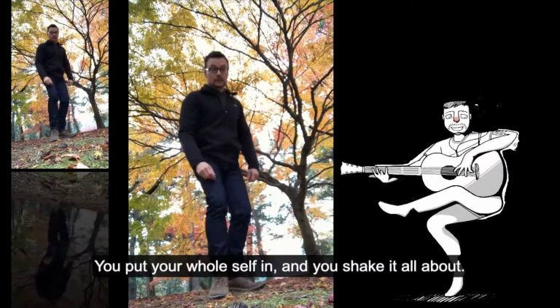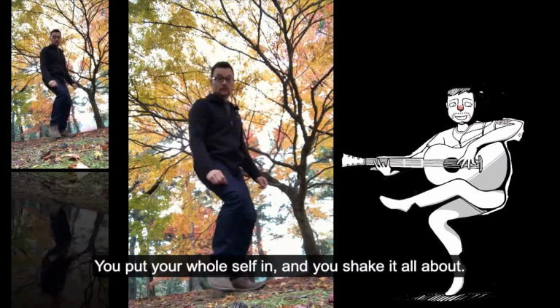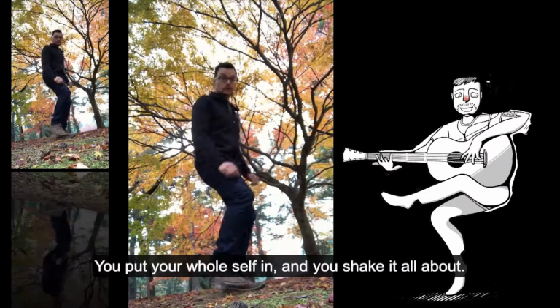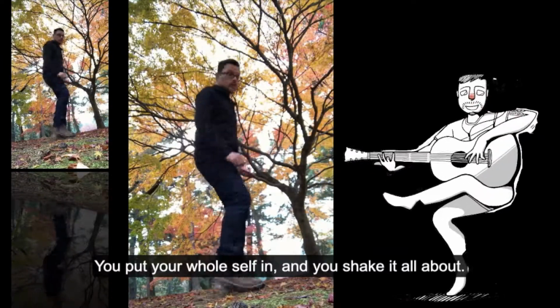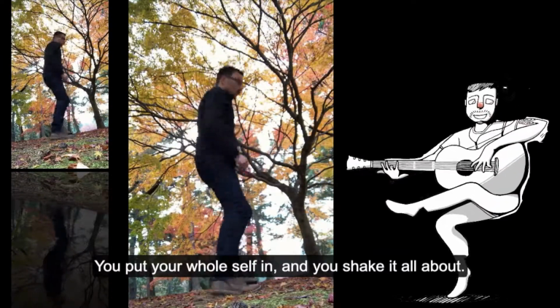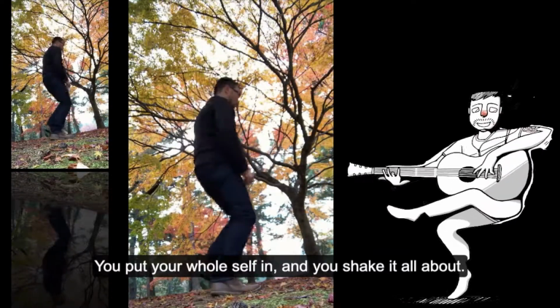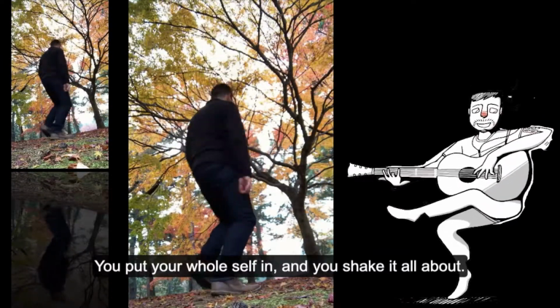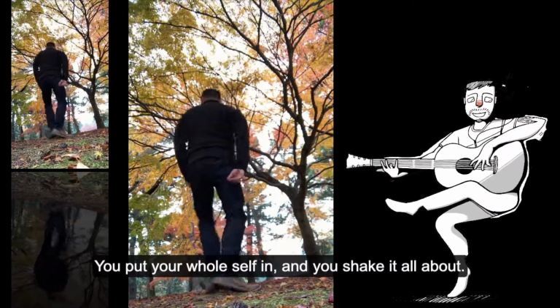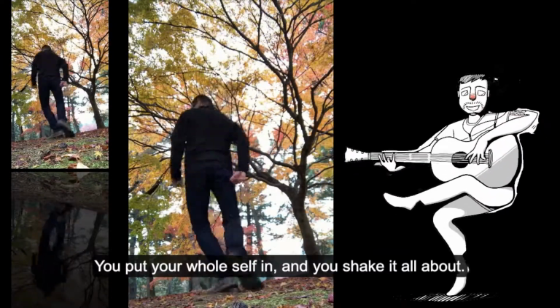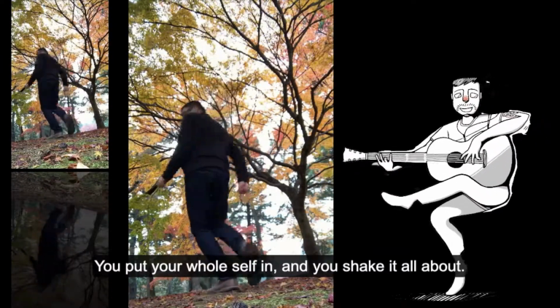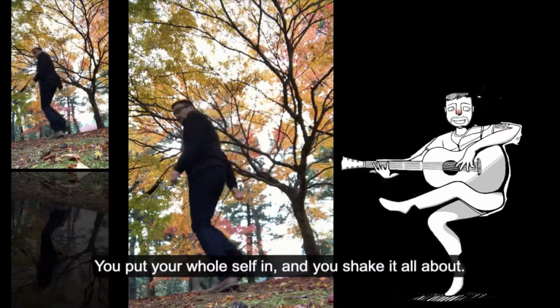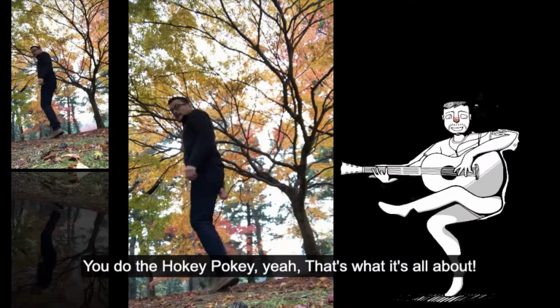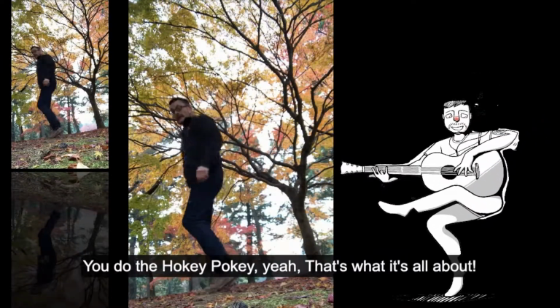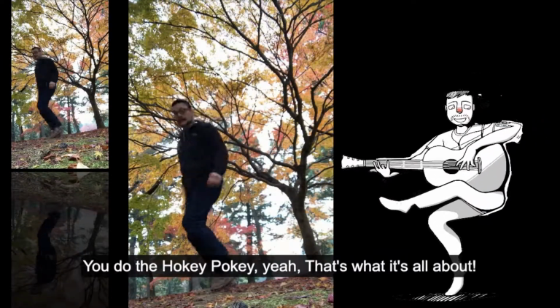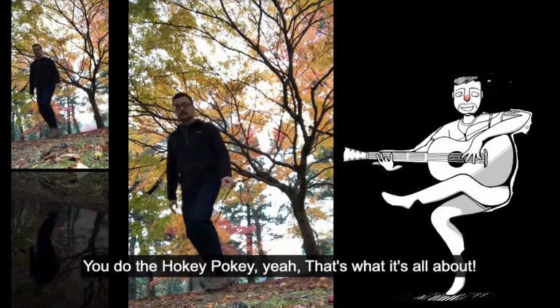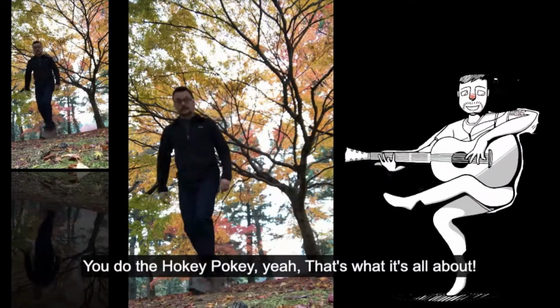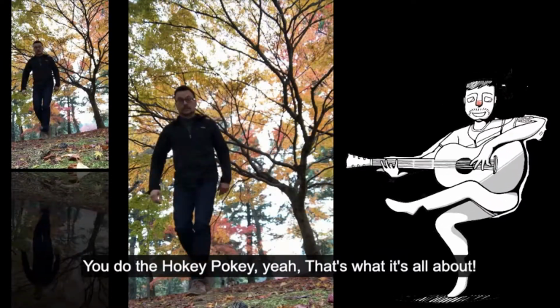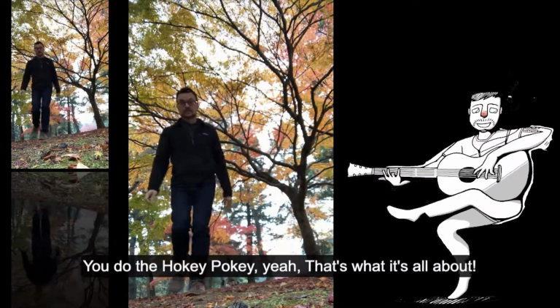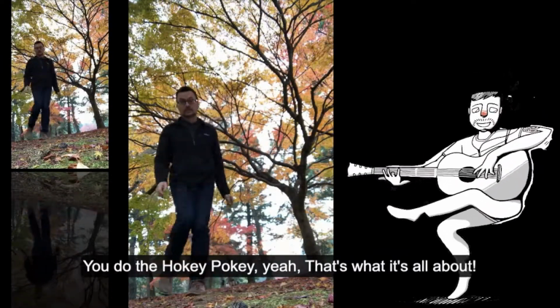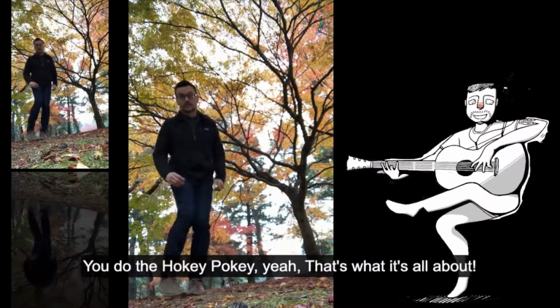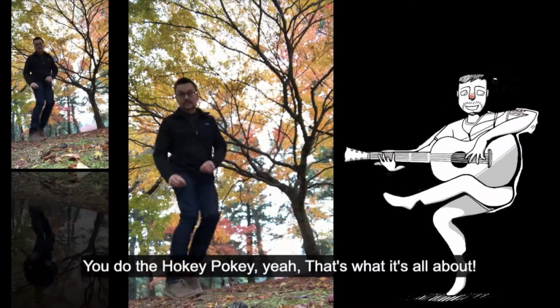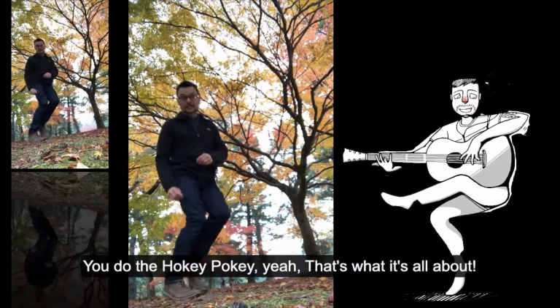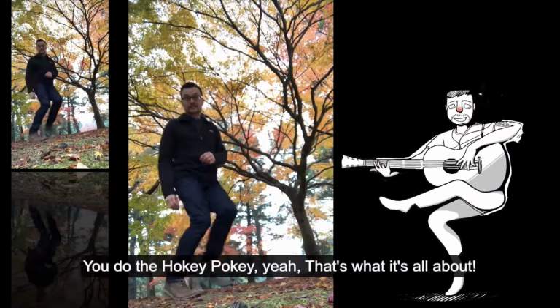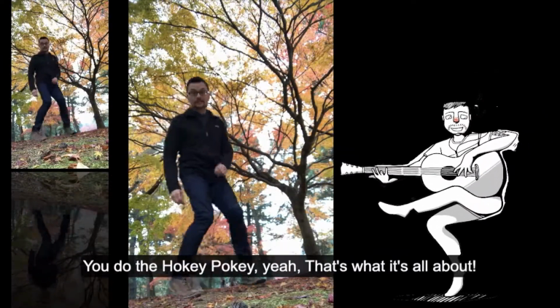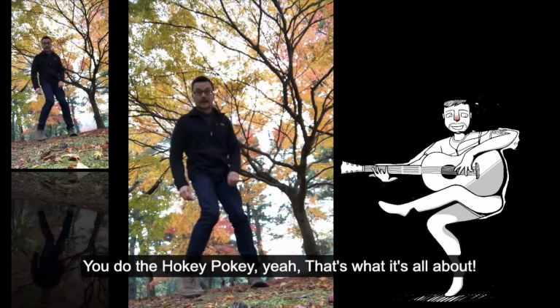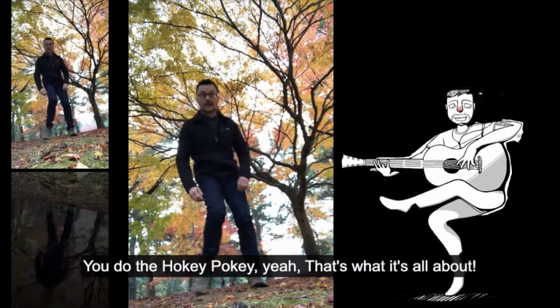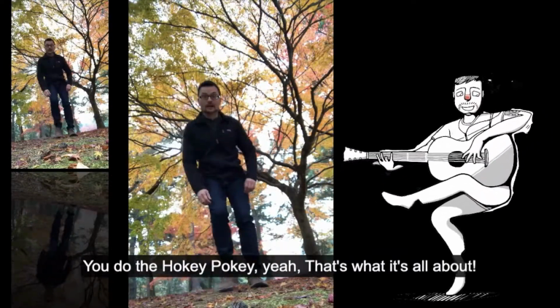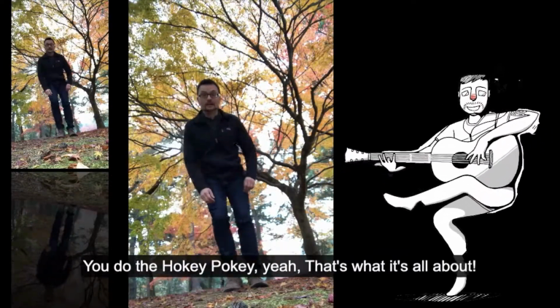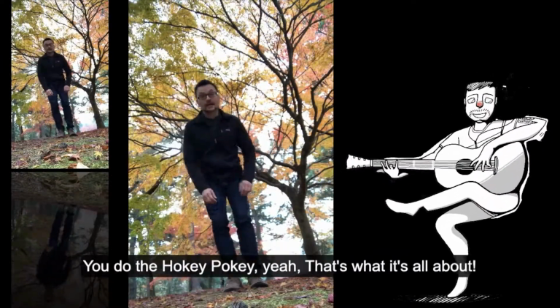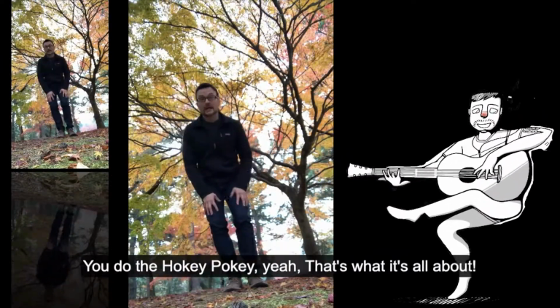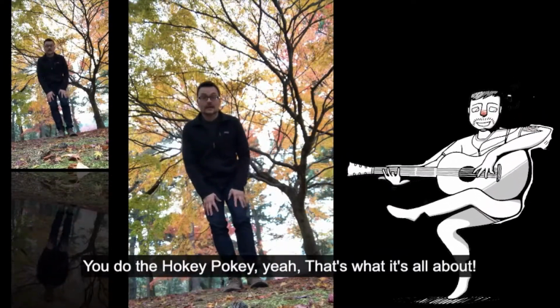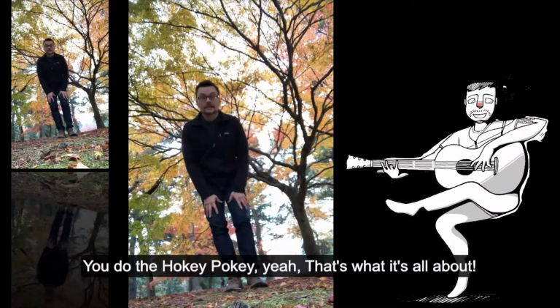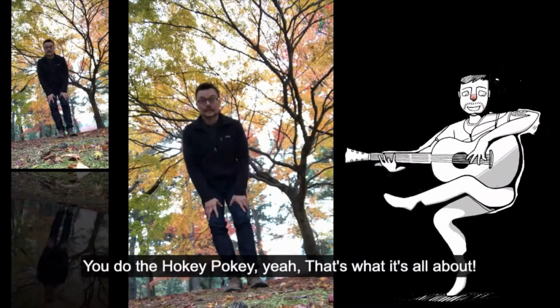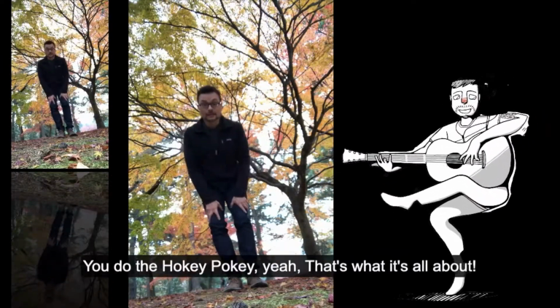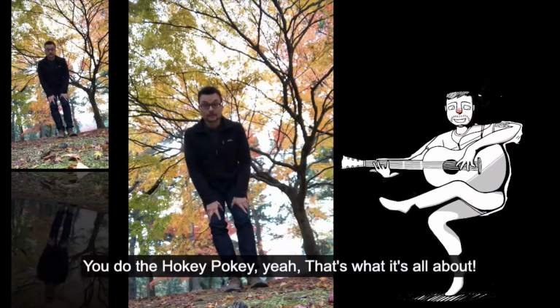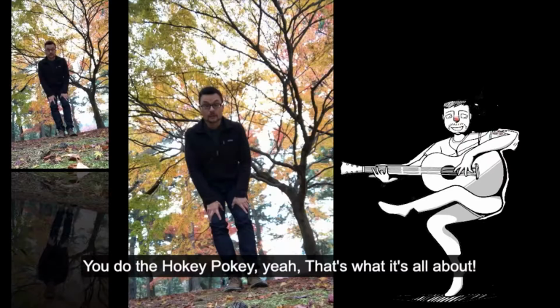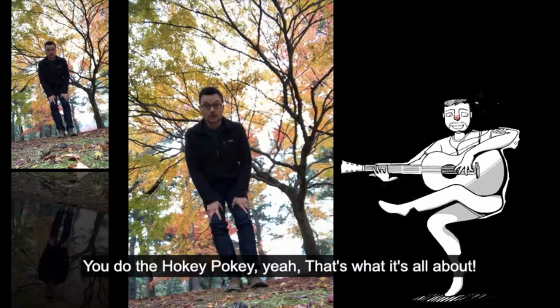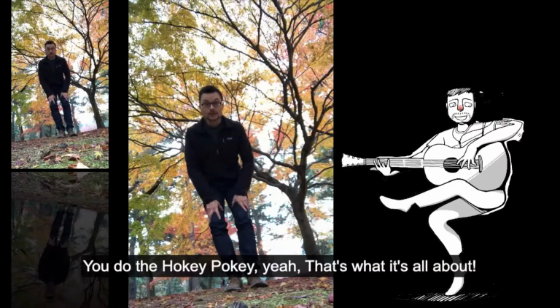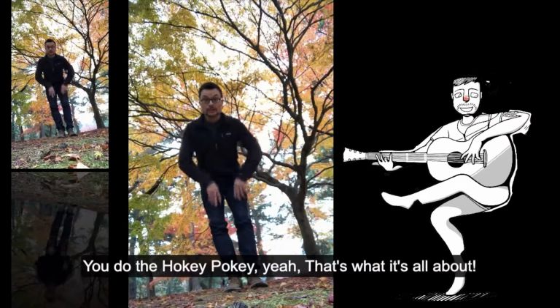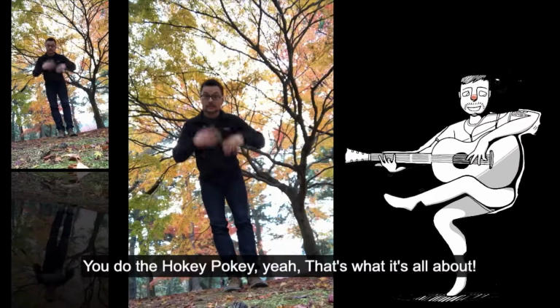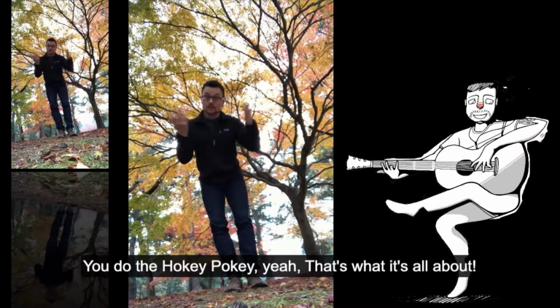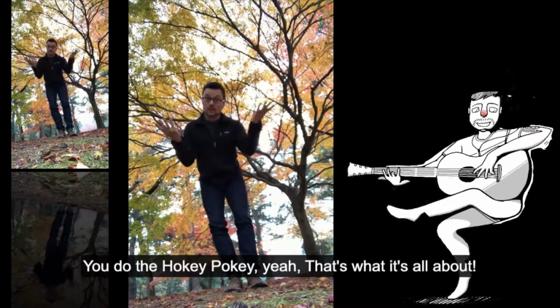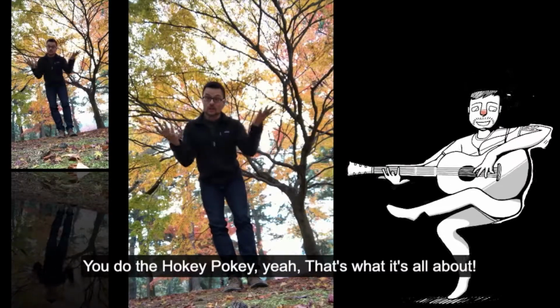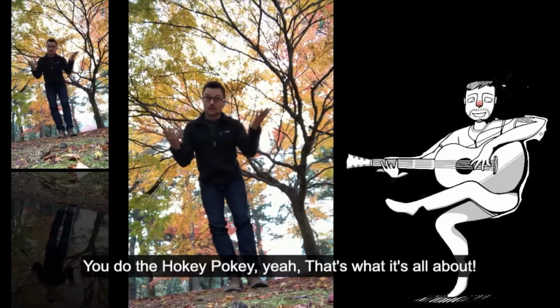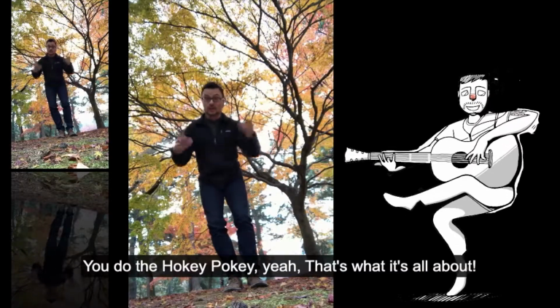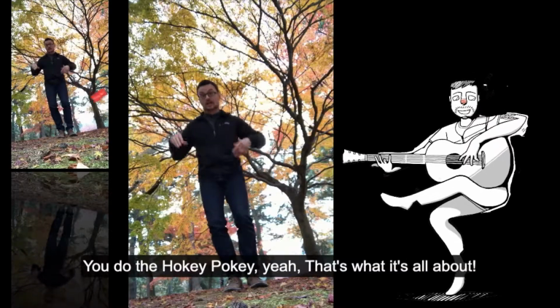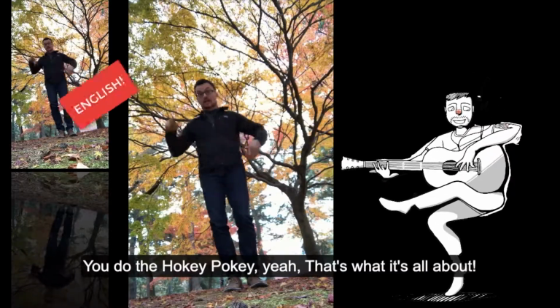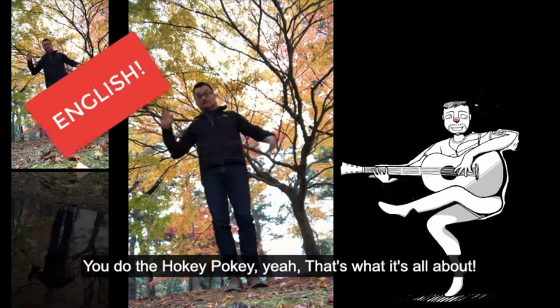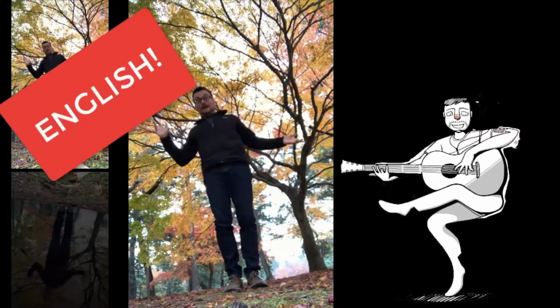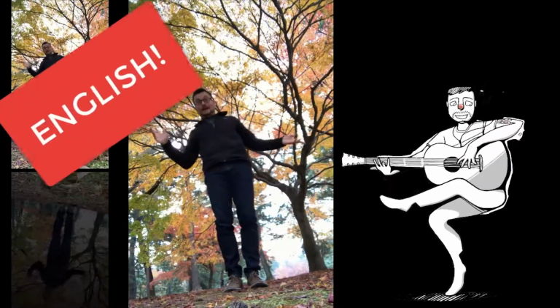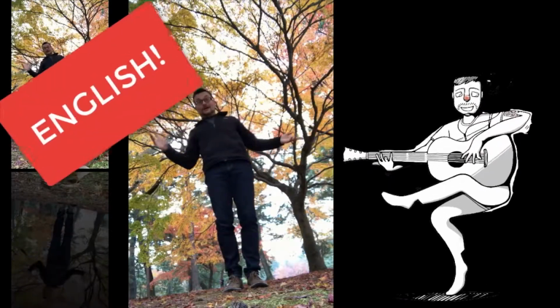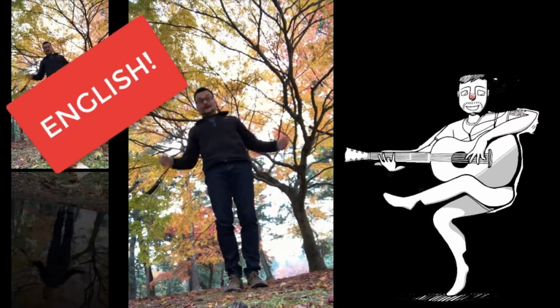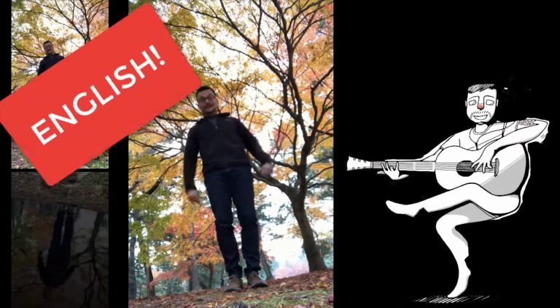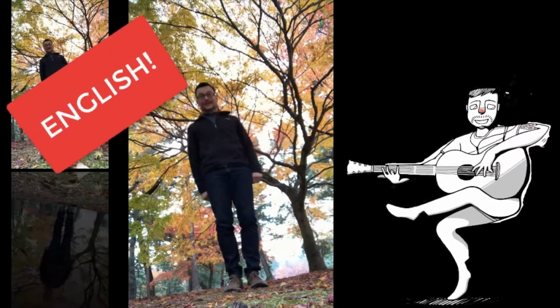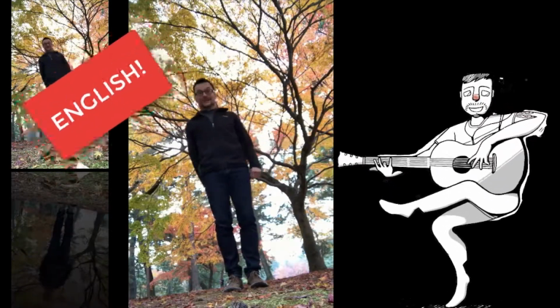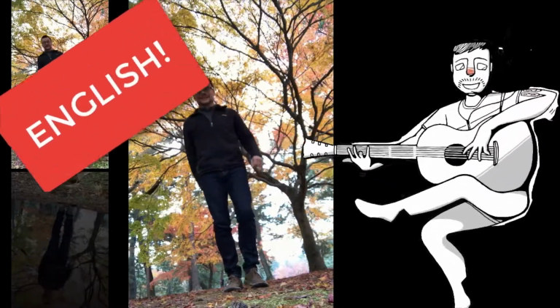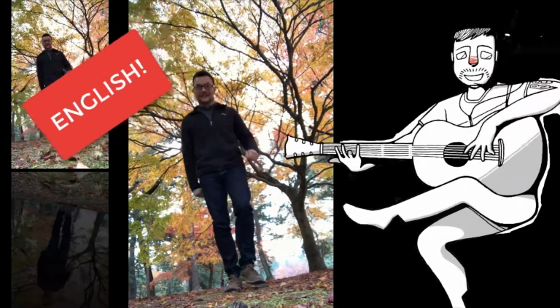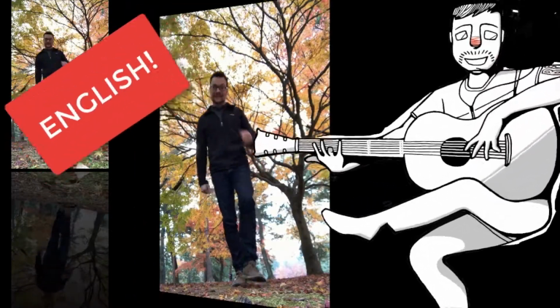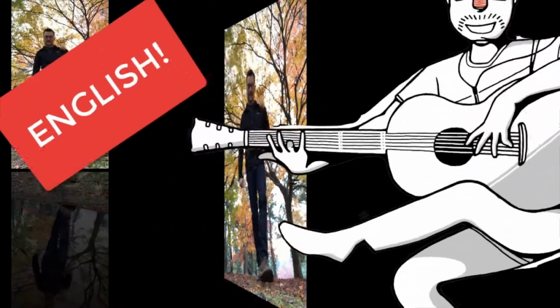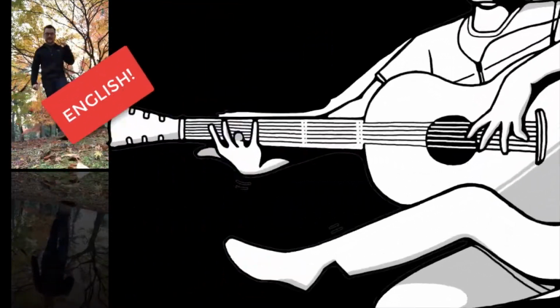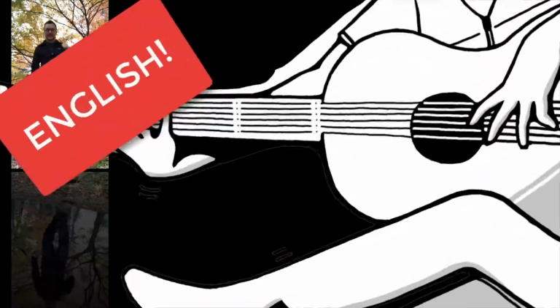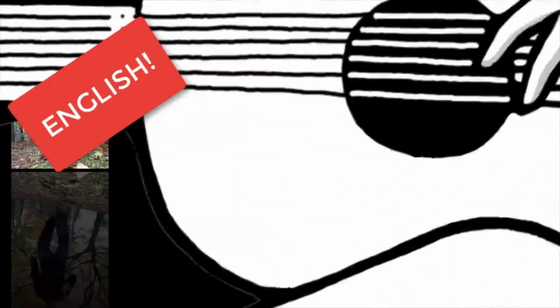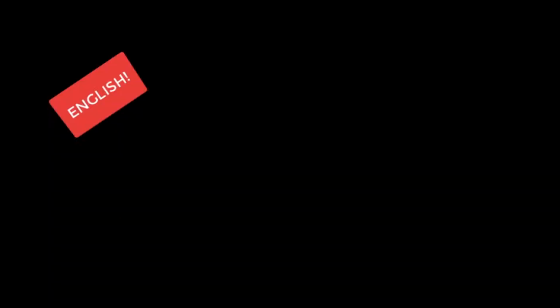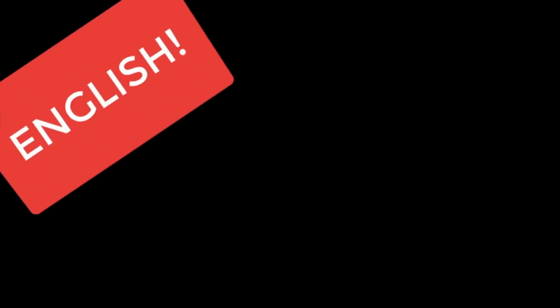You do the hokey pokey, and you turn yourself around. That's what it's all about. That's kind of fun!